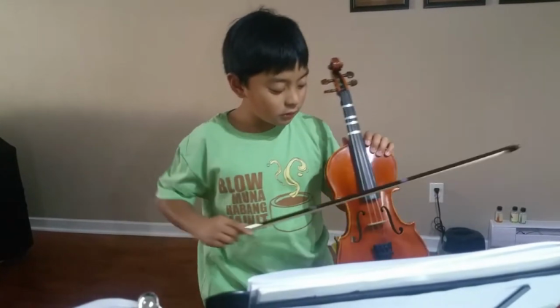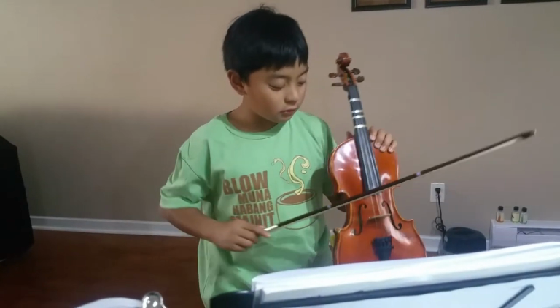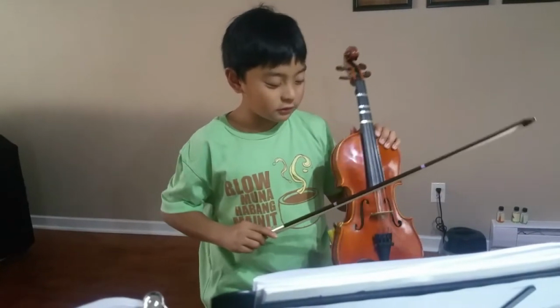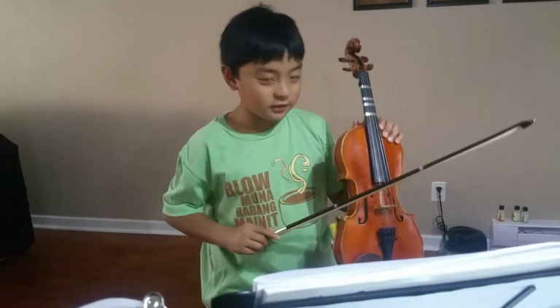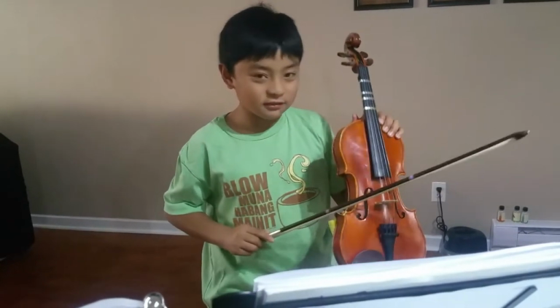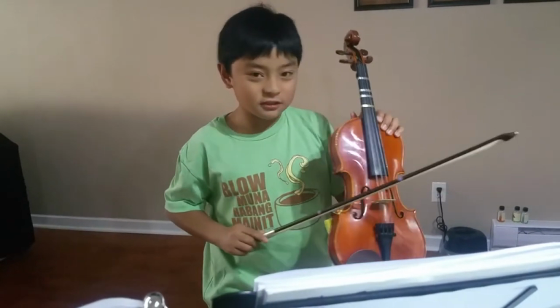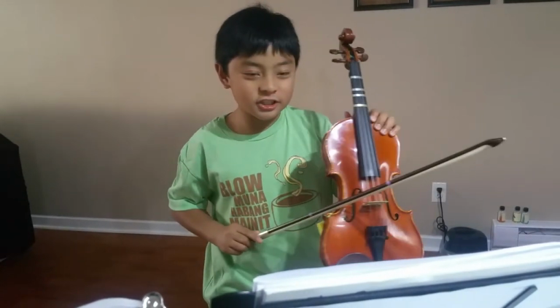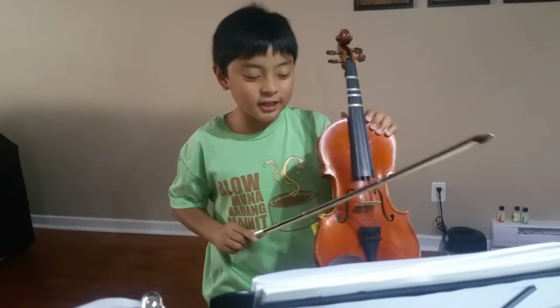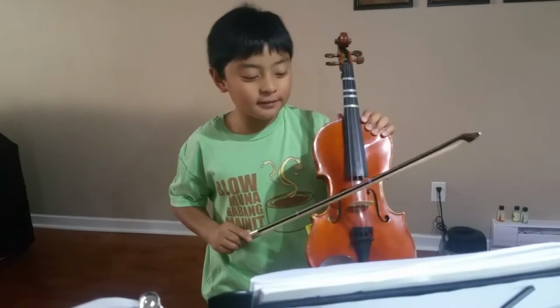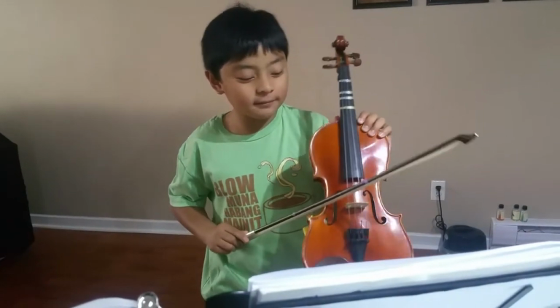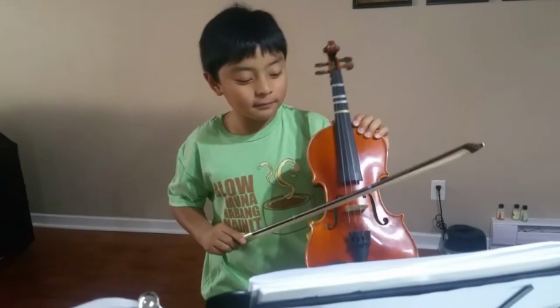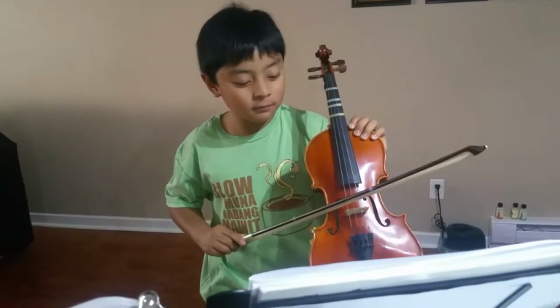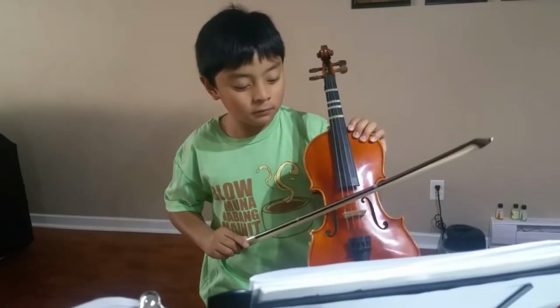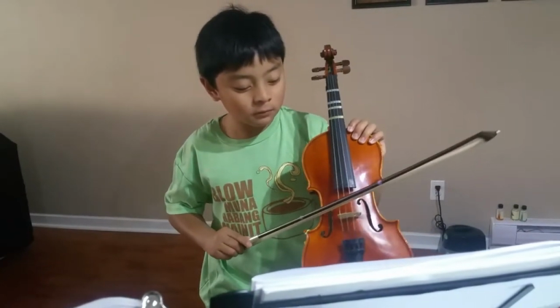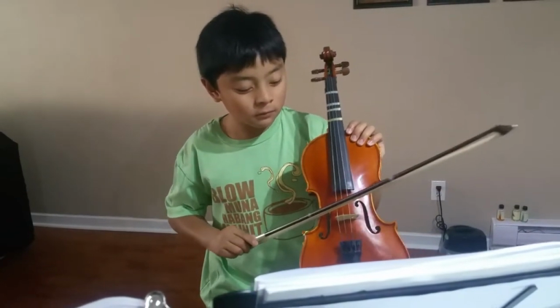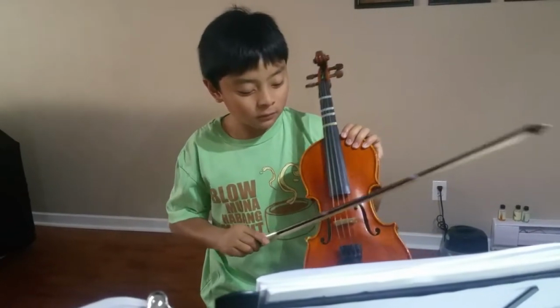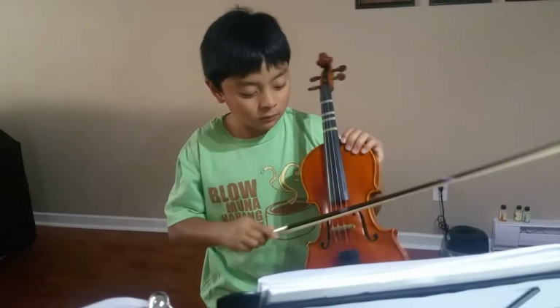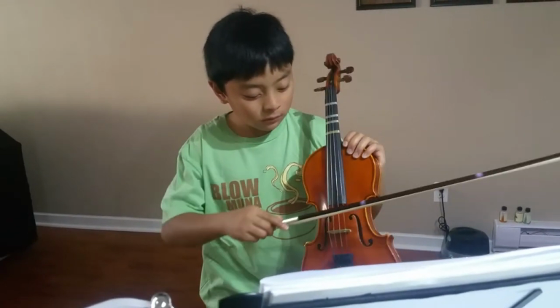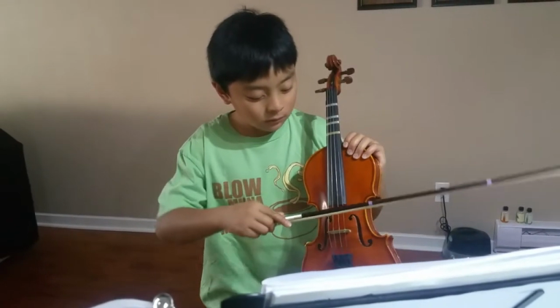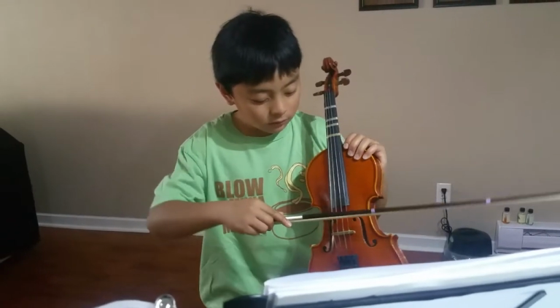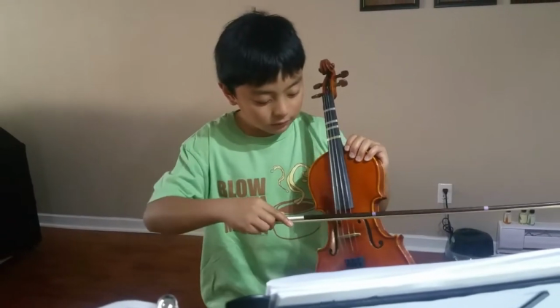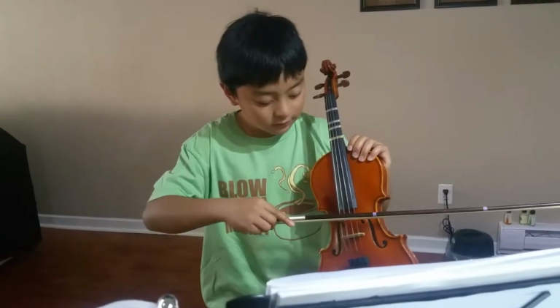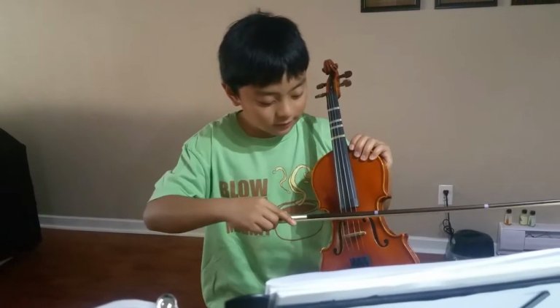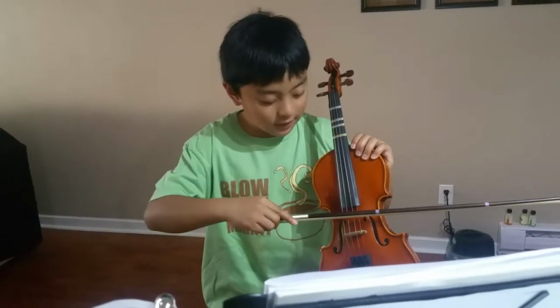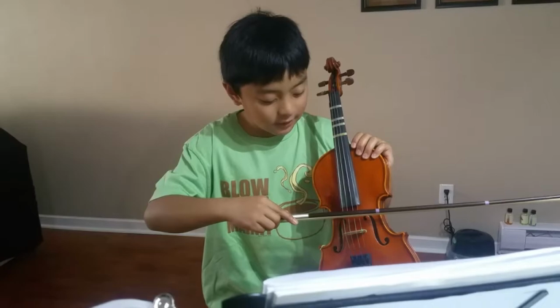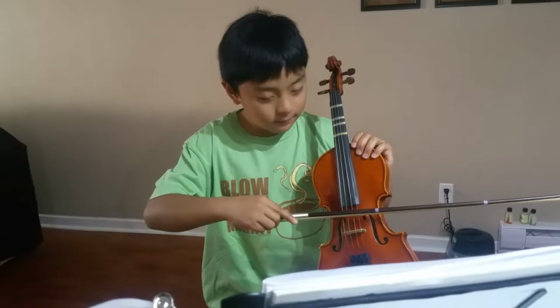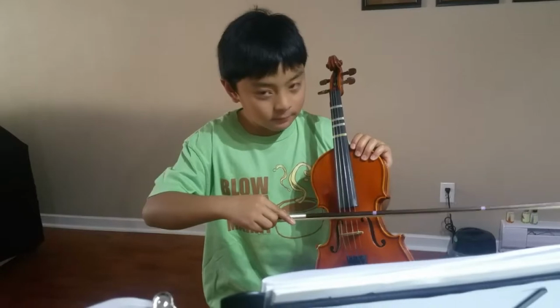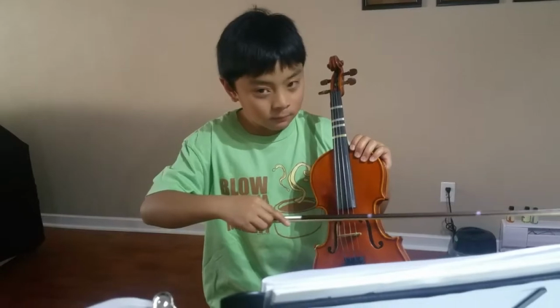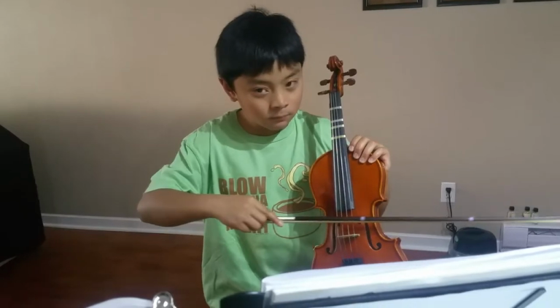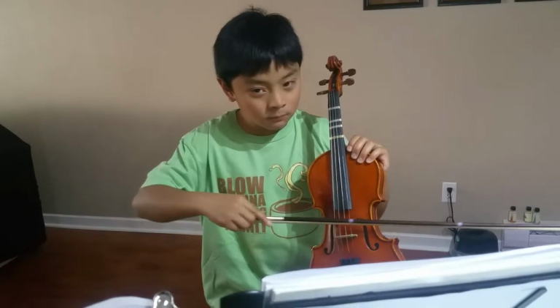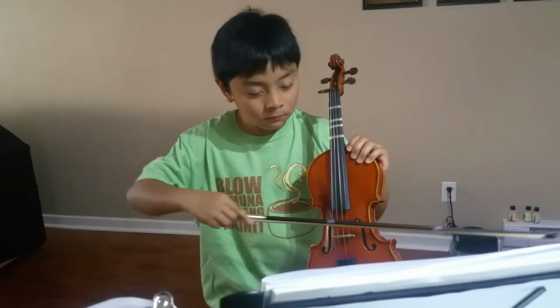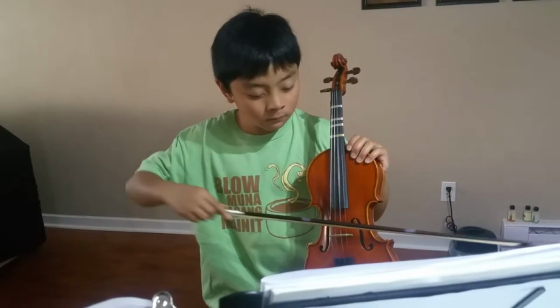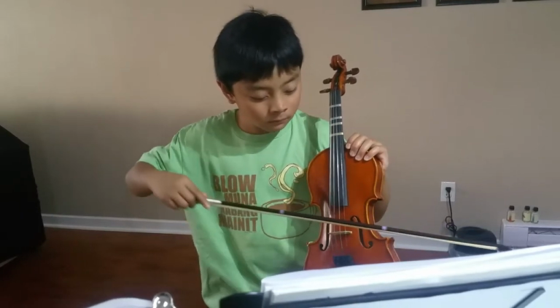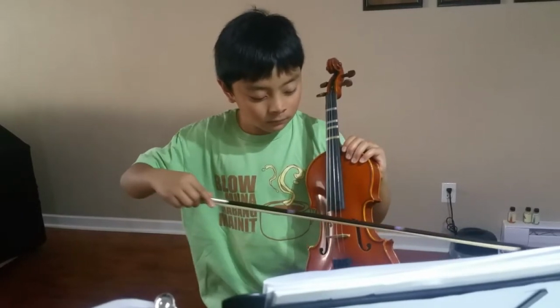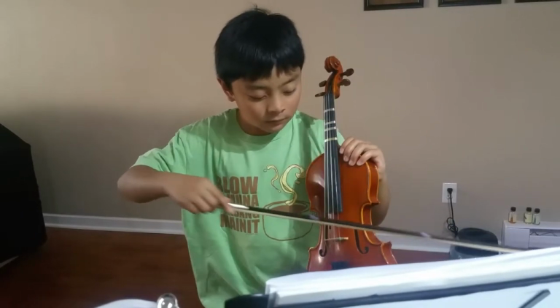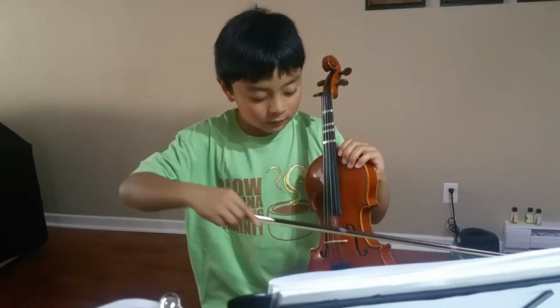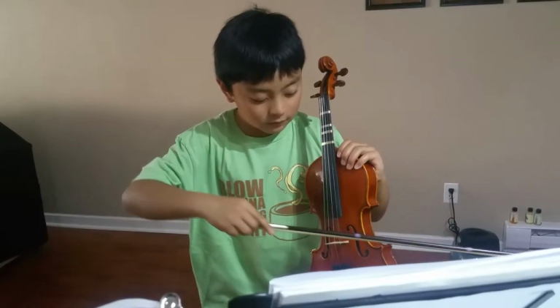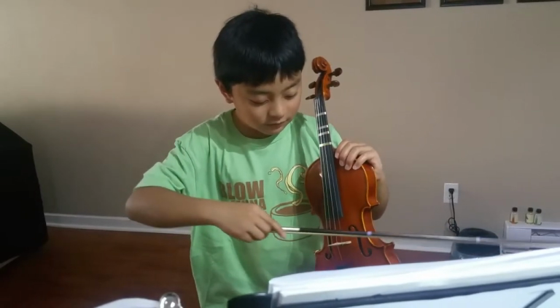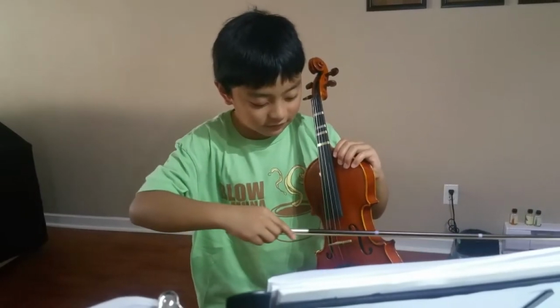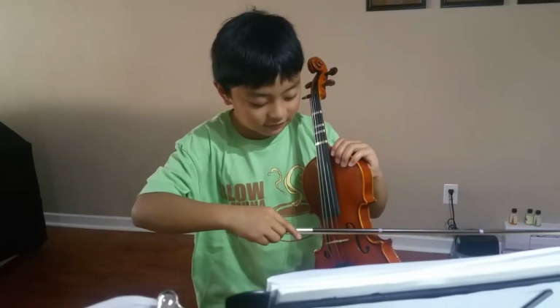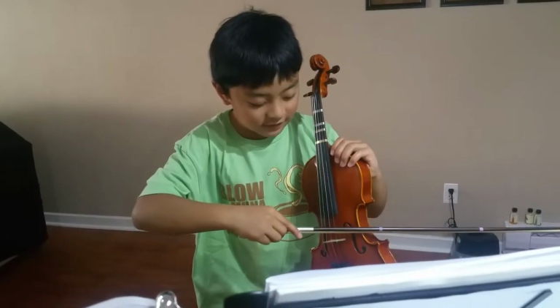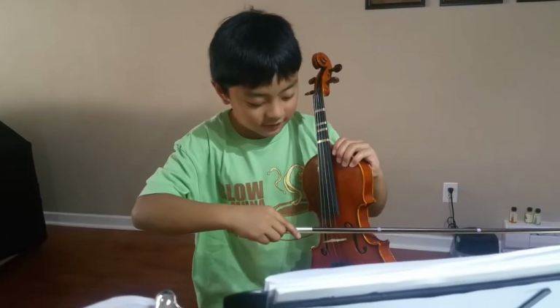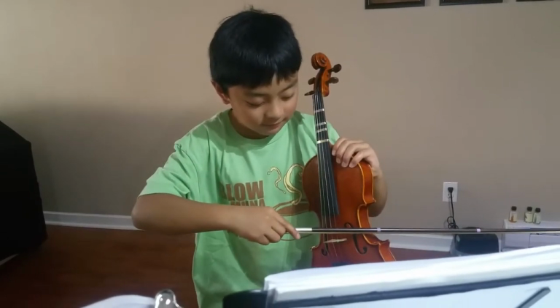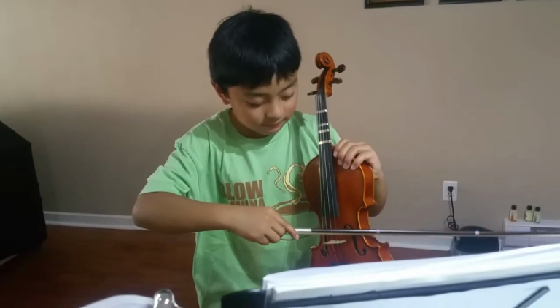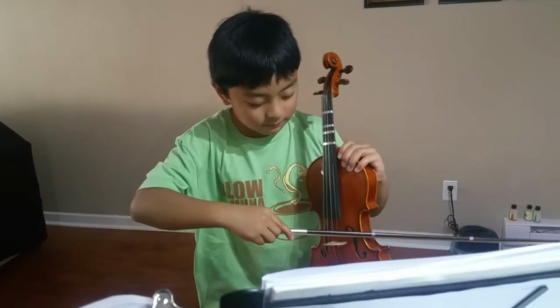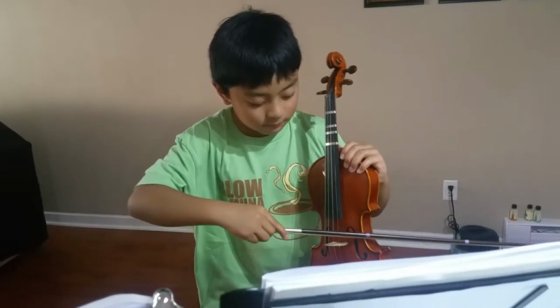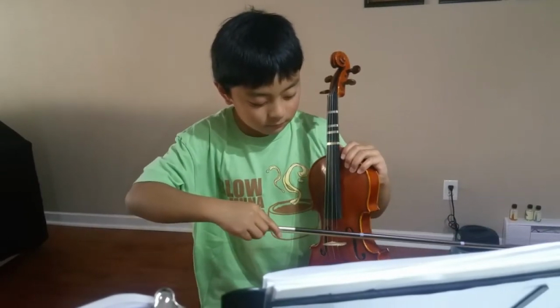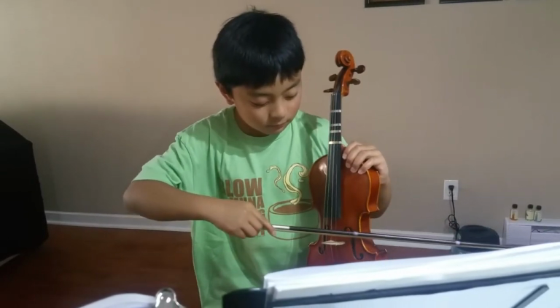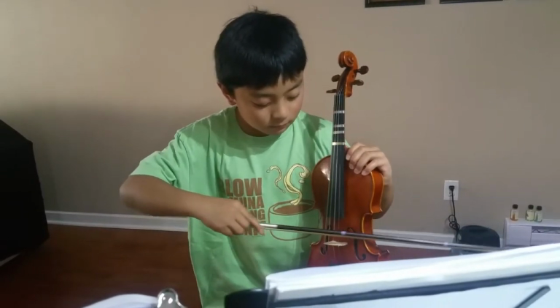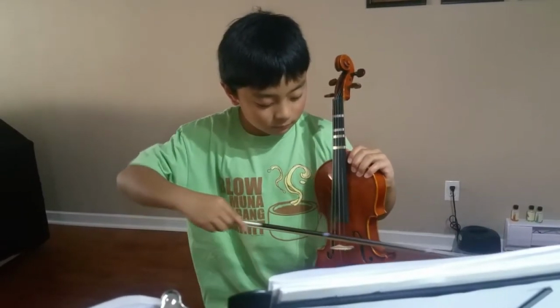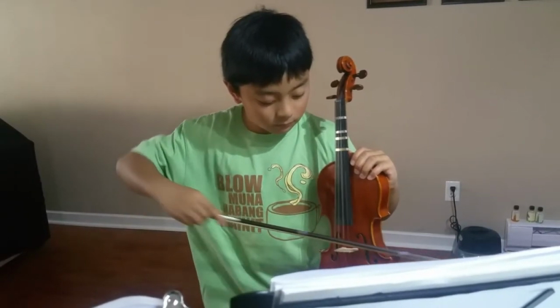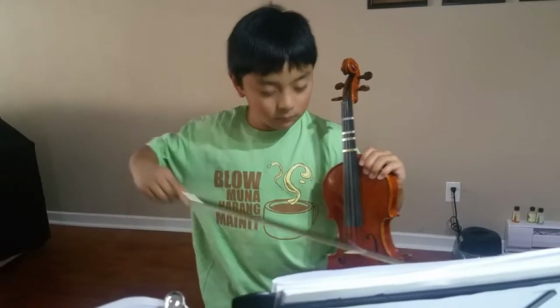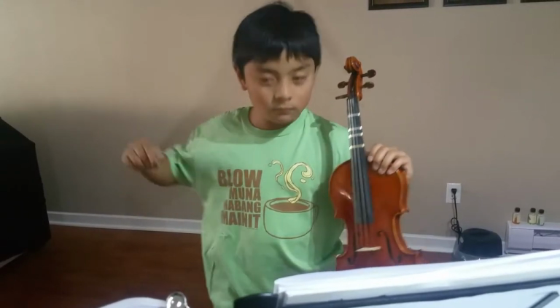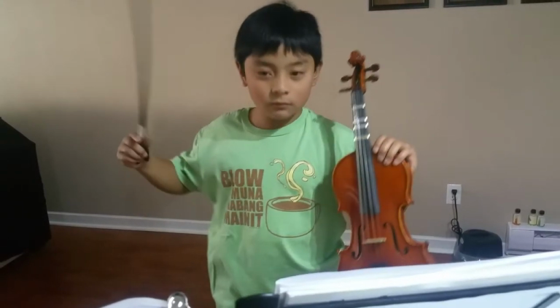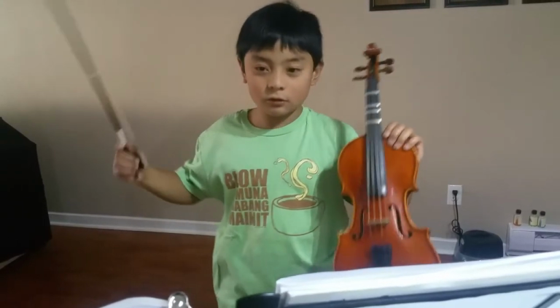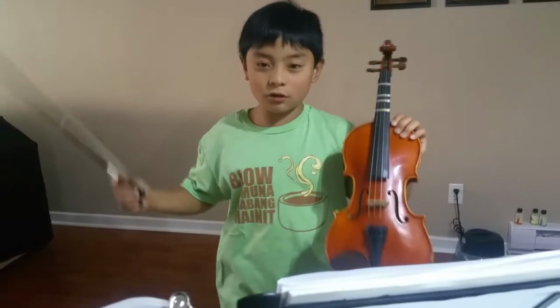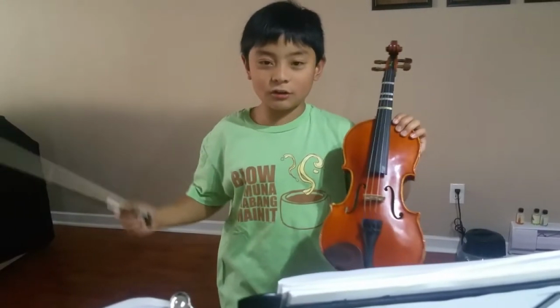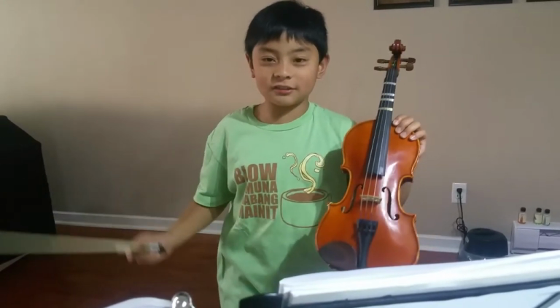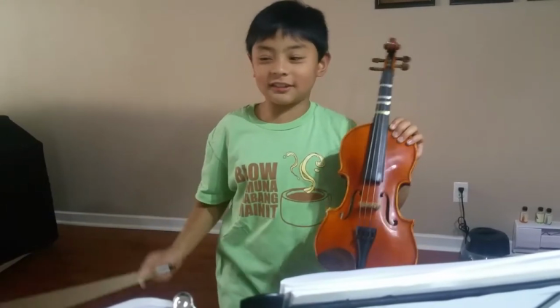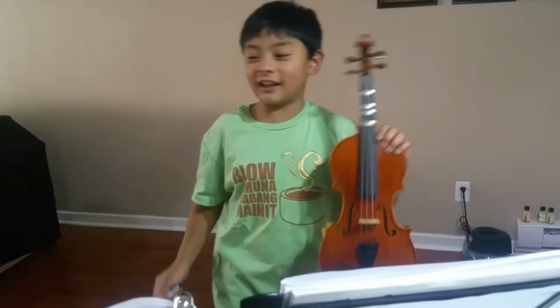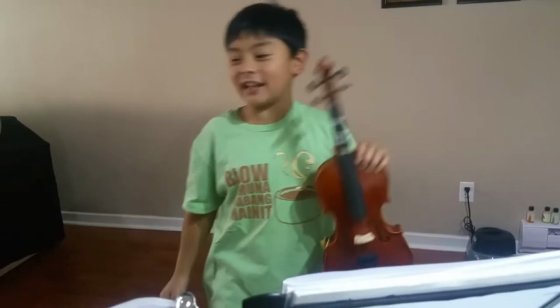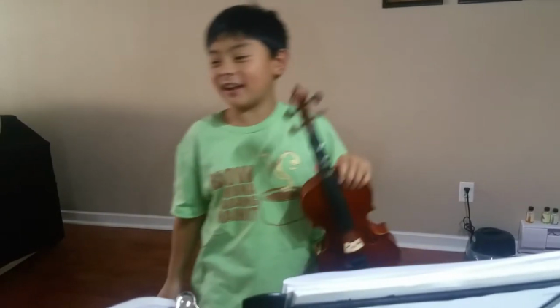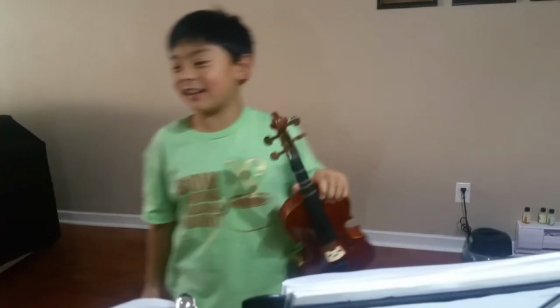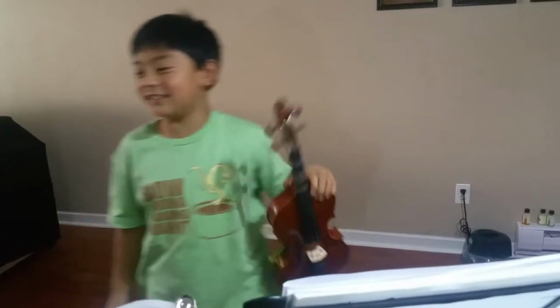This is G, this is A, this is E. Don't use it like that, kids.